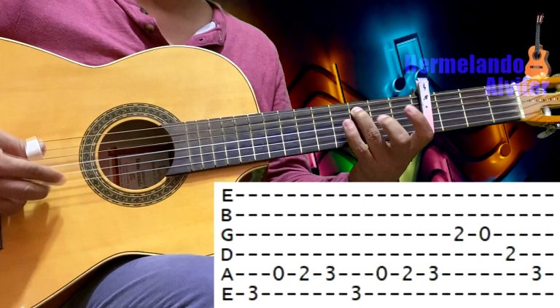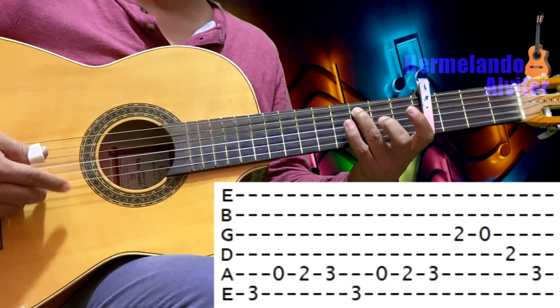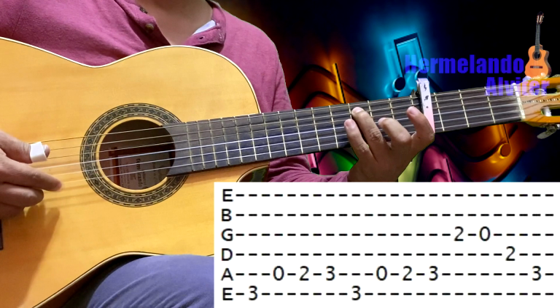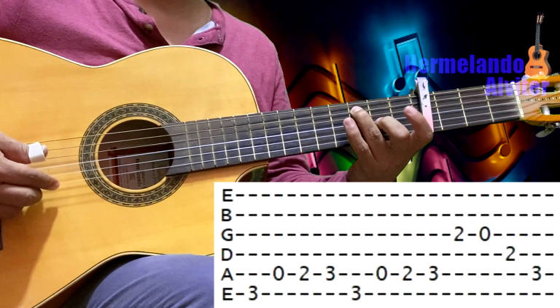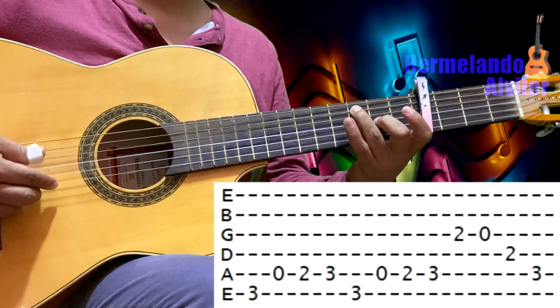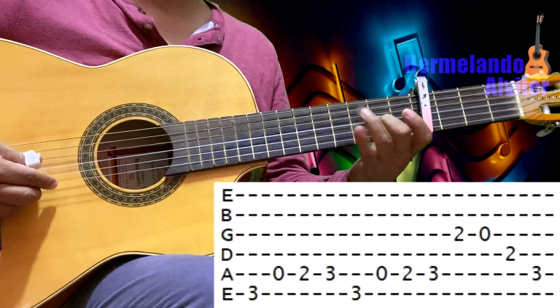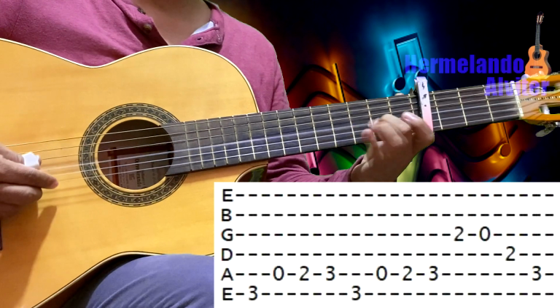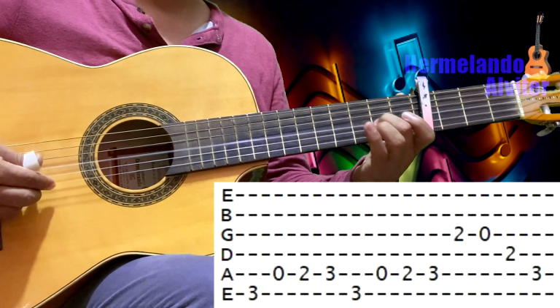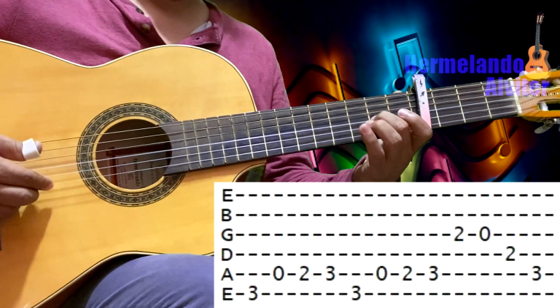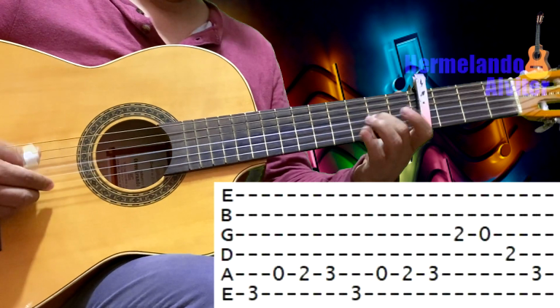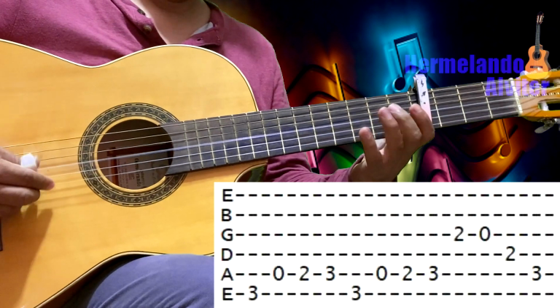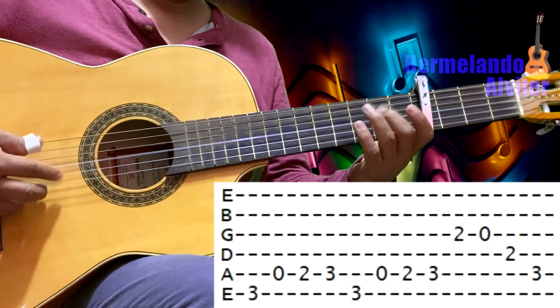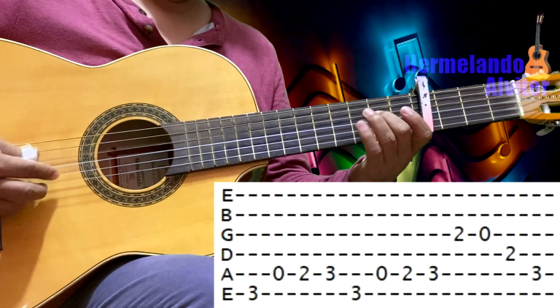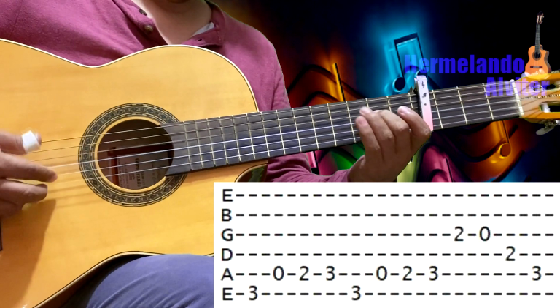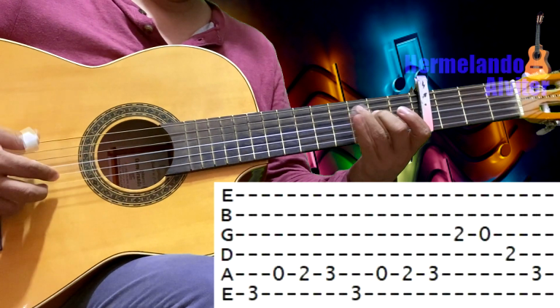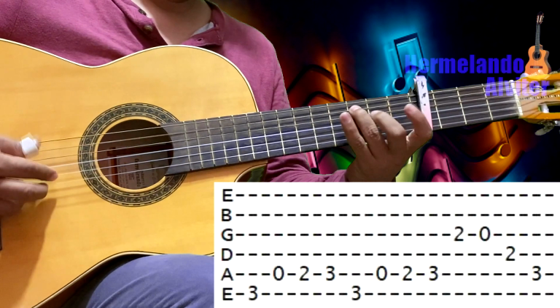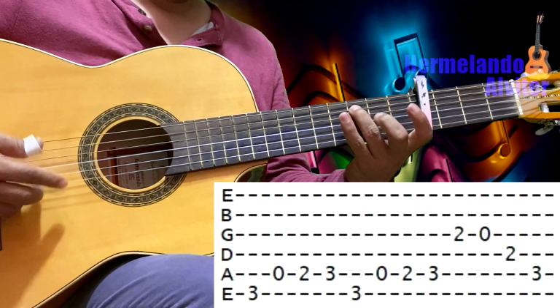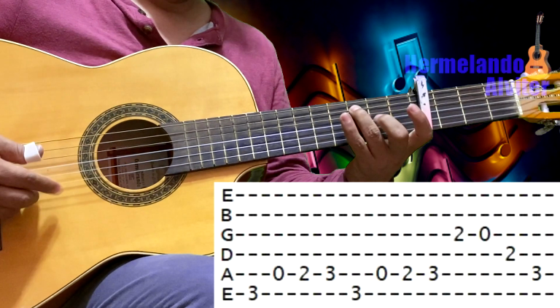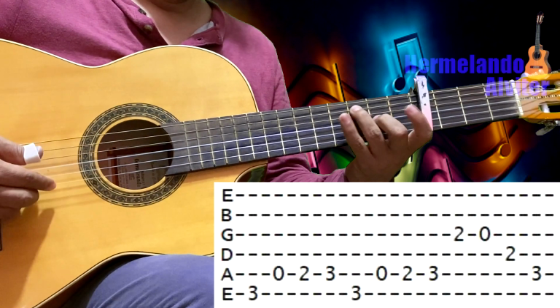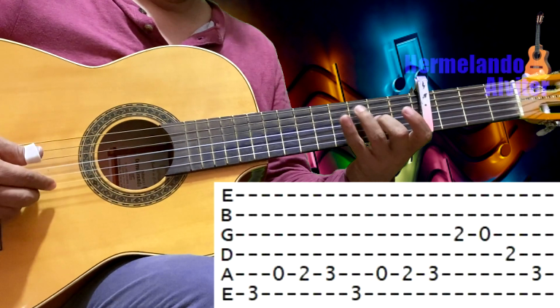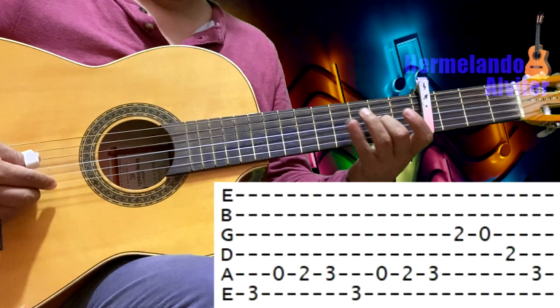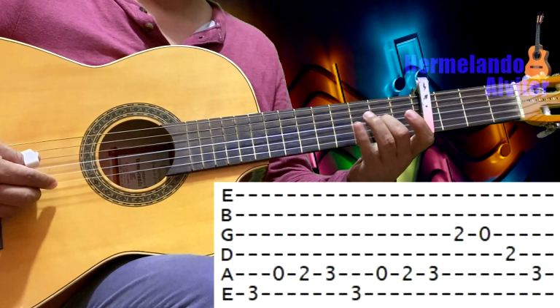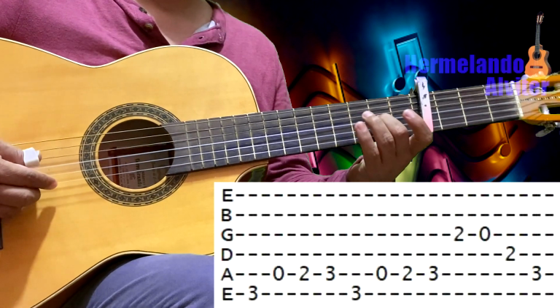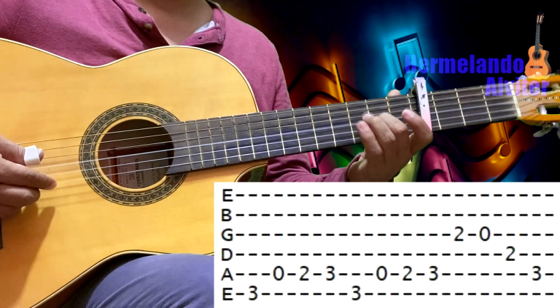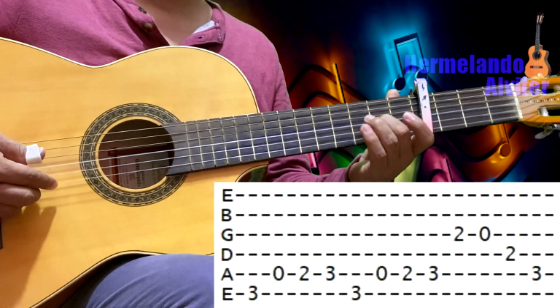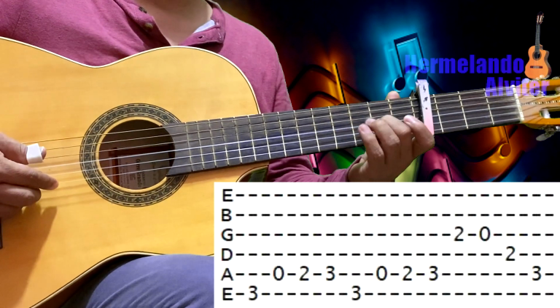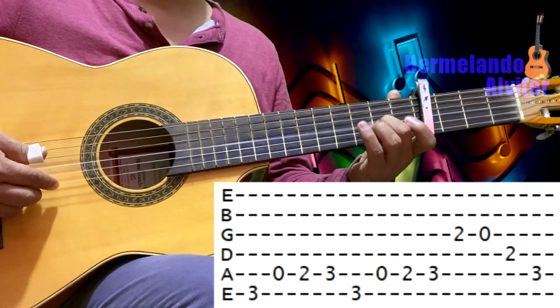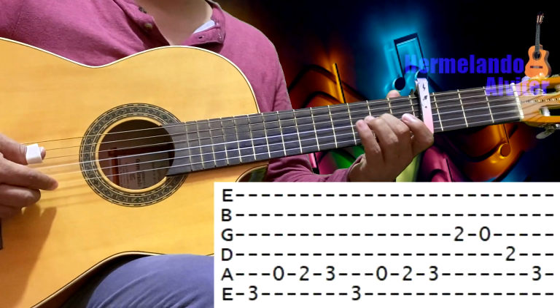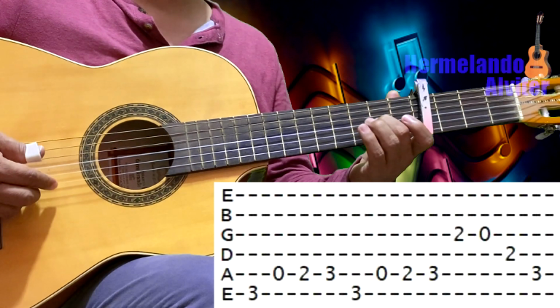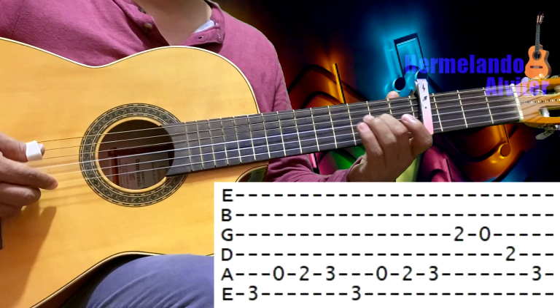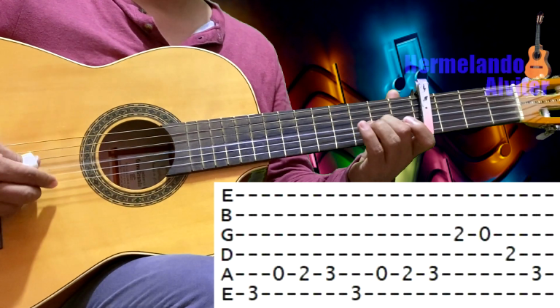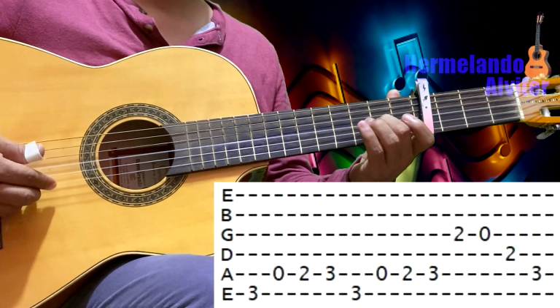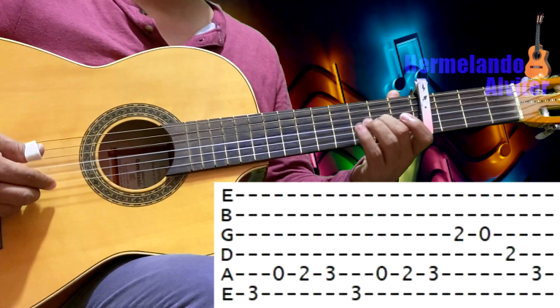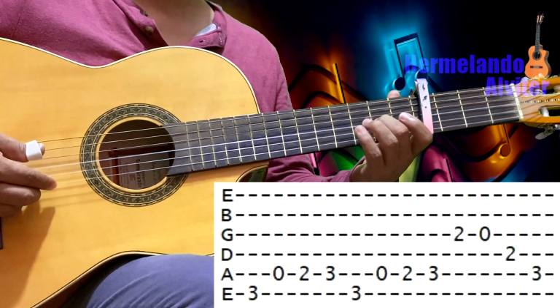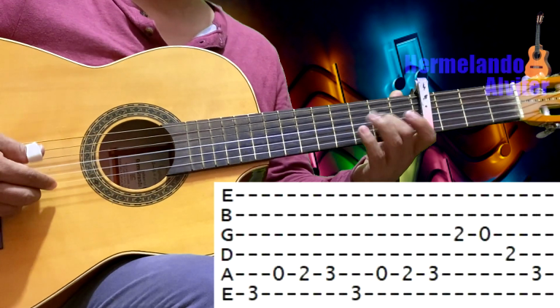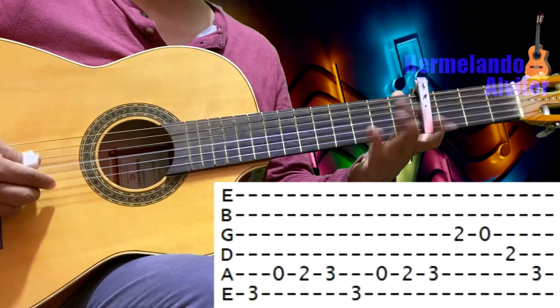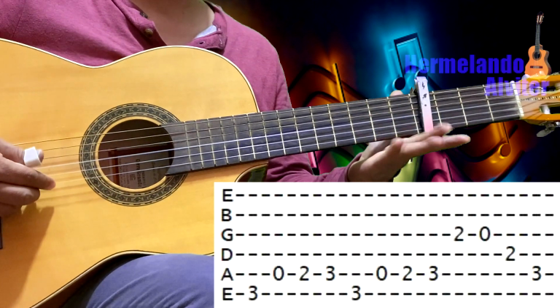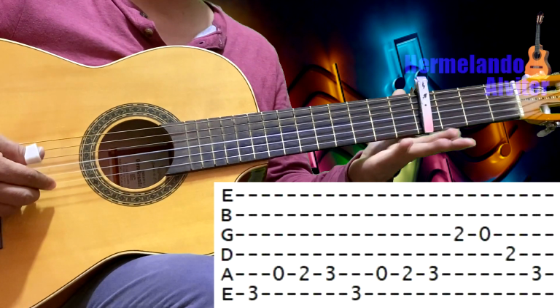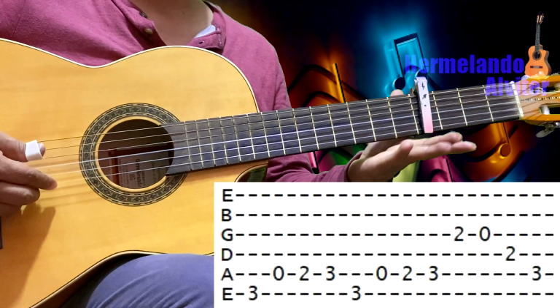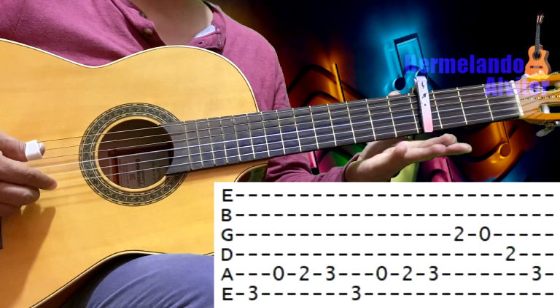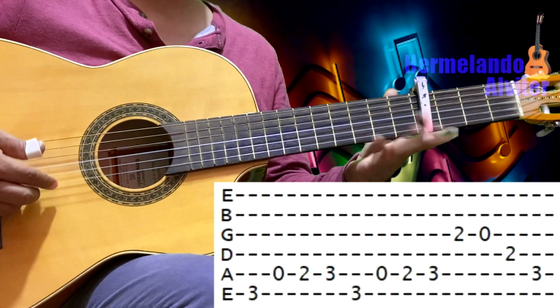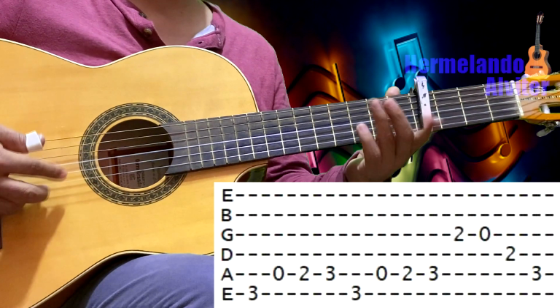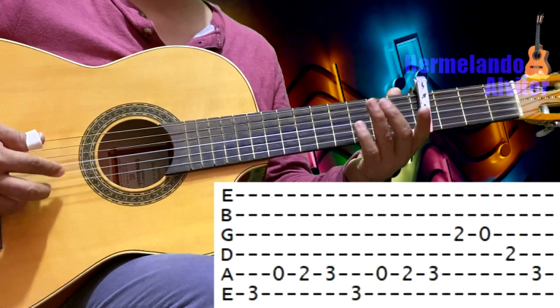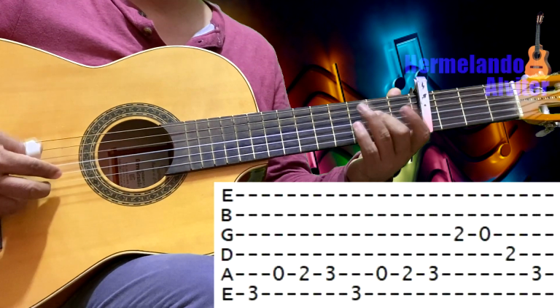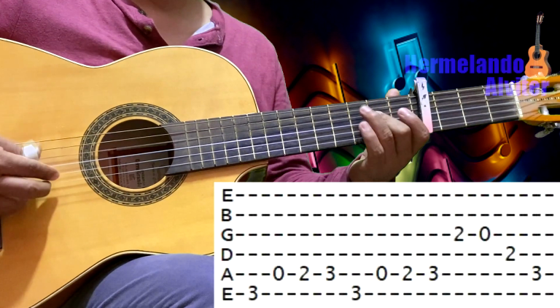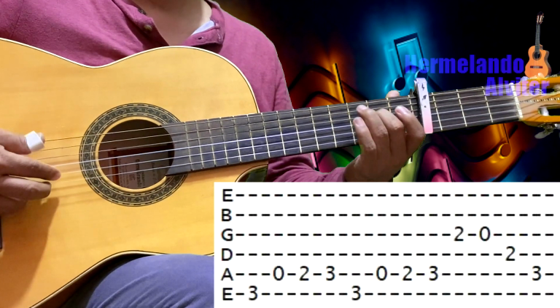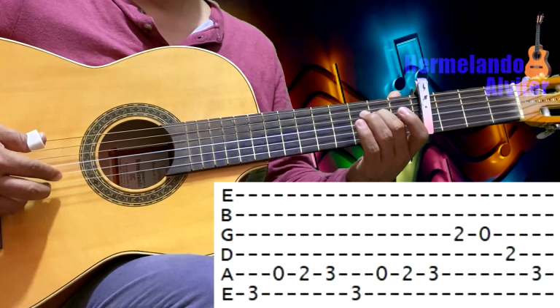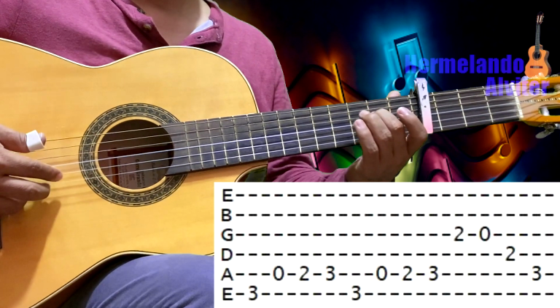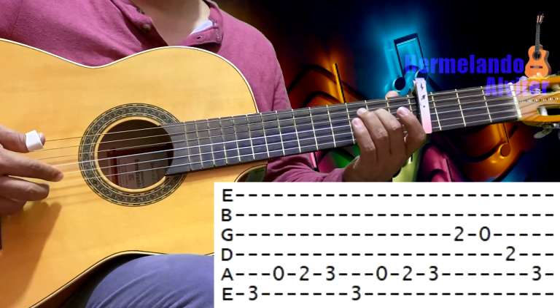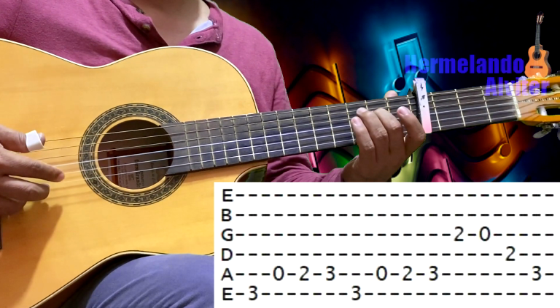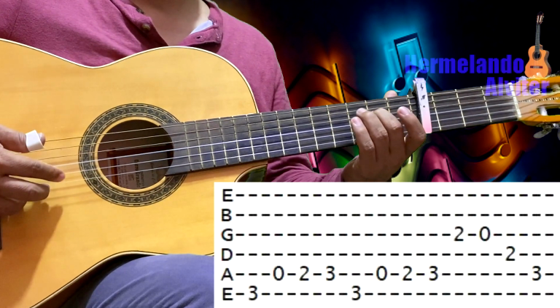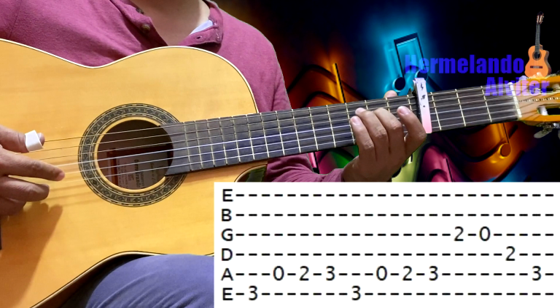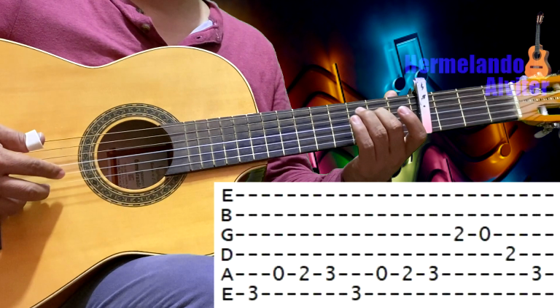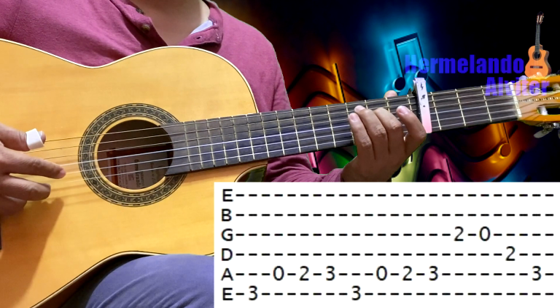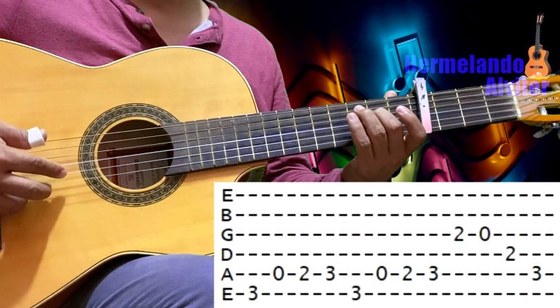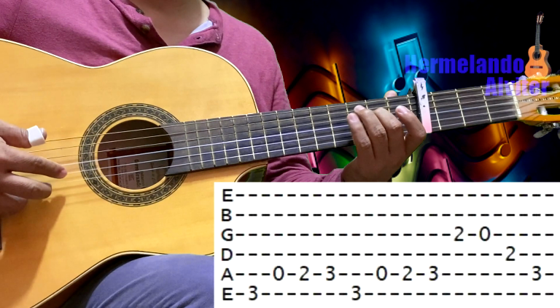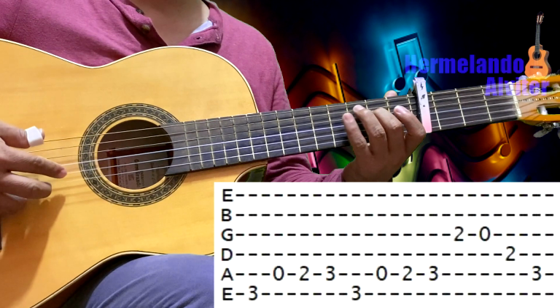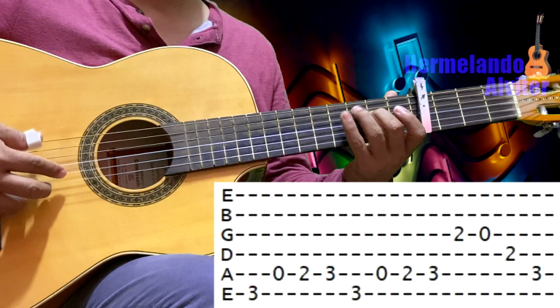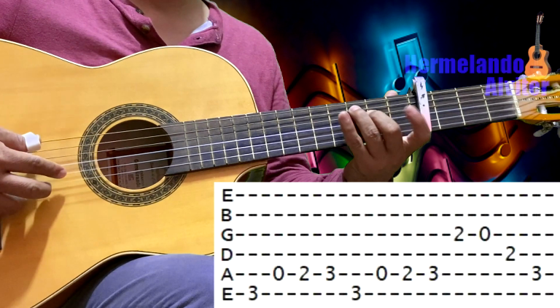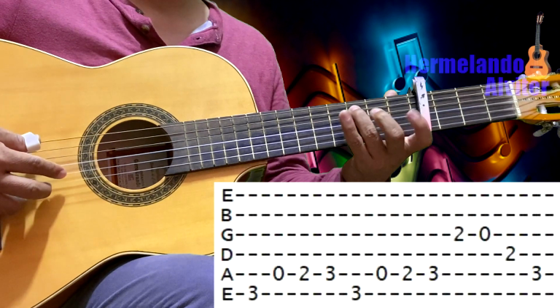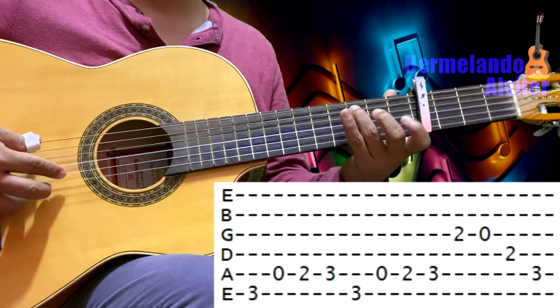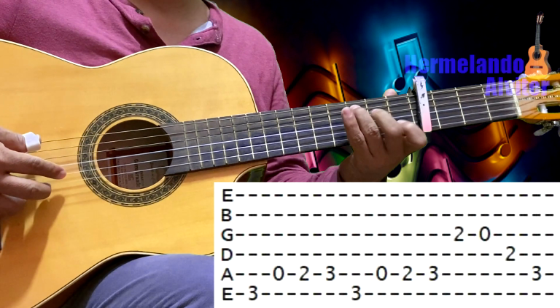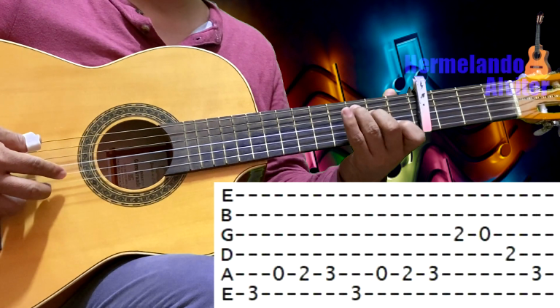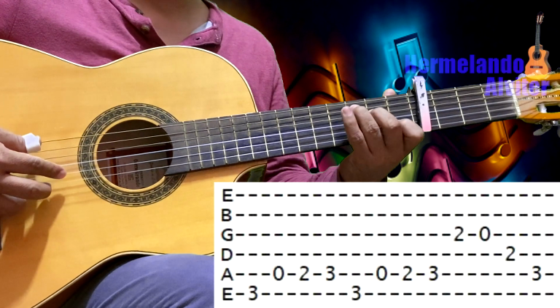Después: tercera en el 2, tercera al aire, cuarta en el 2, quinta en el 3.